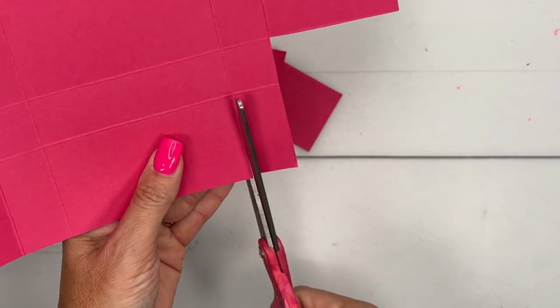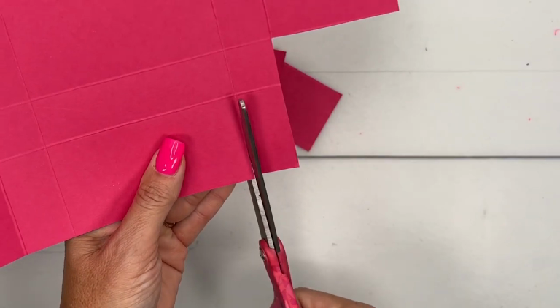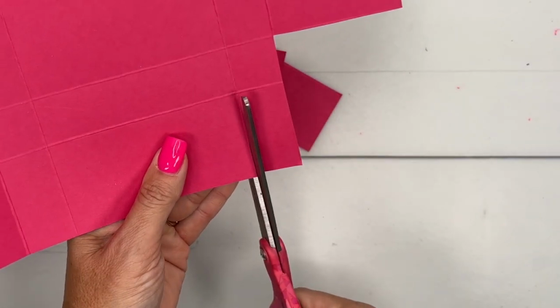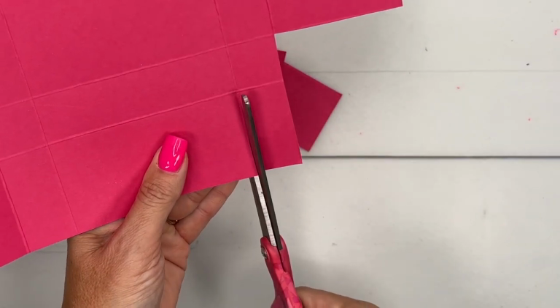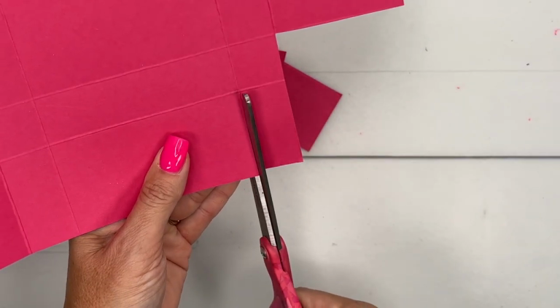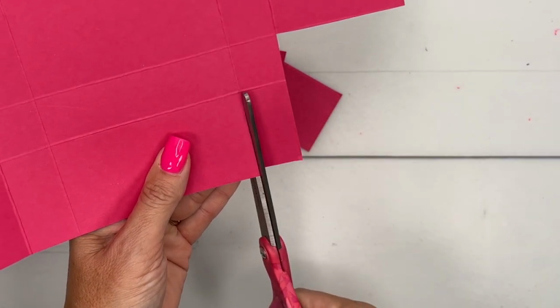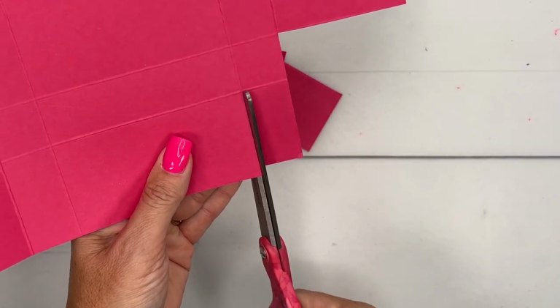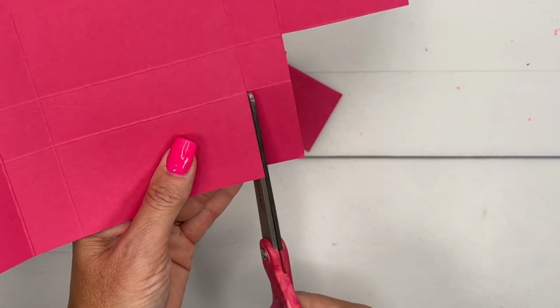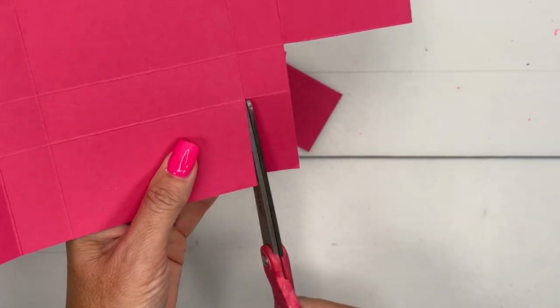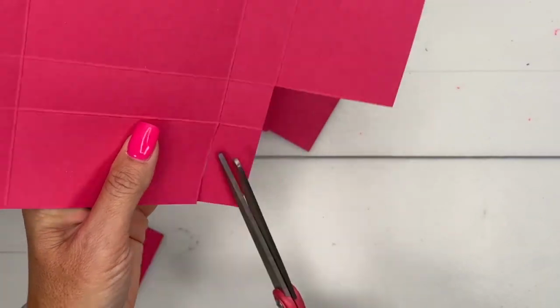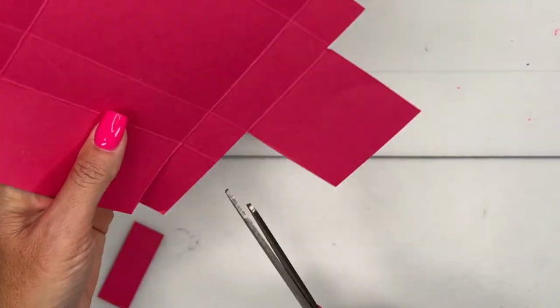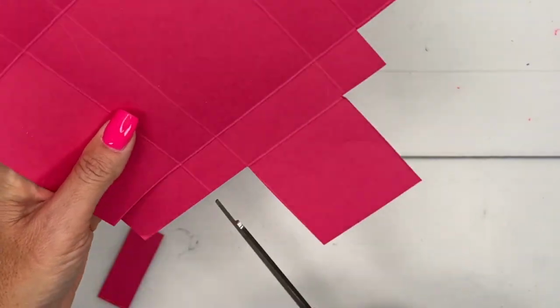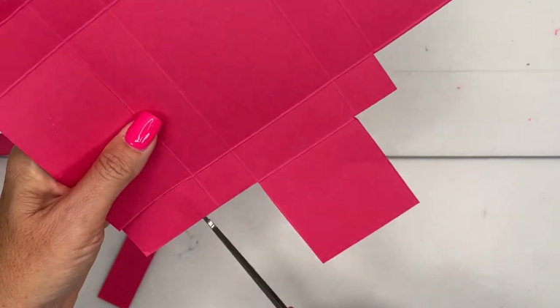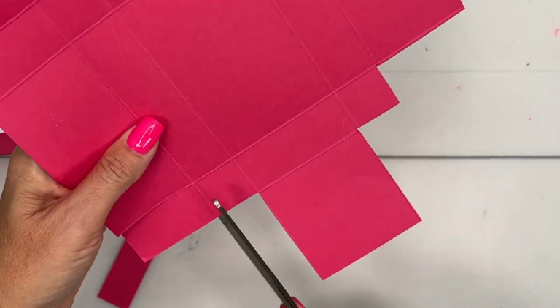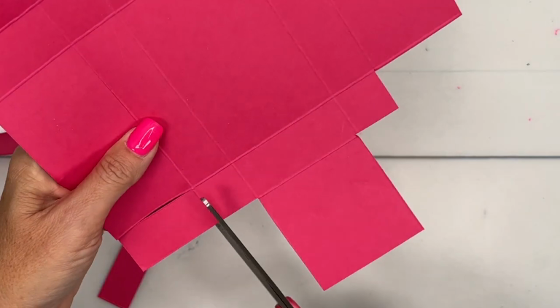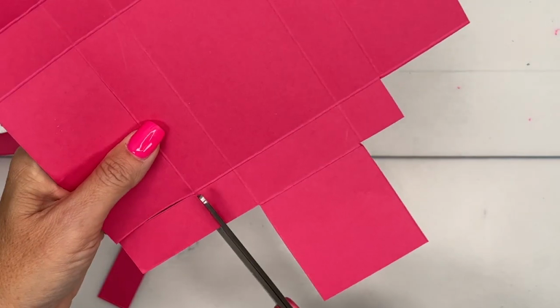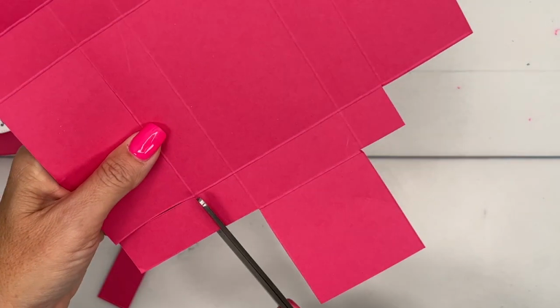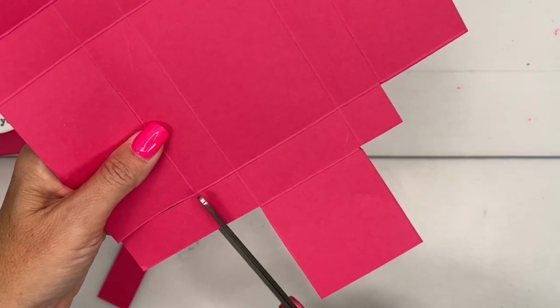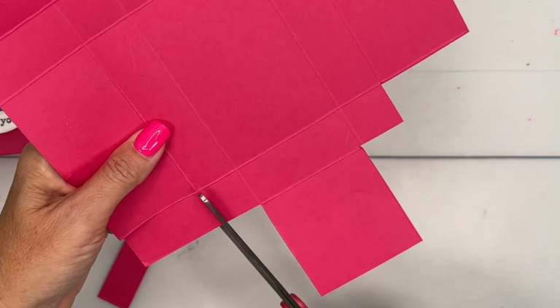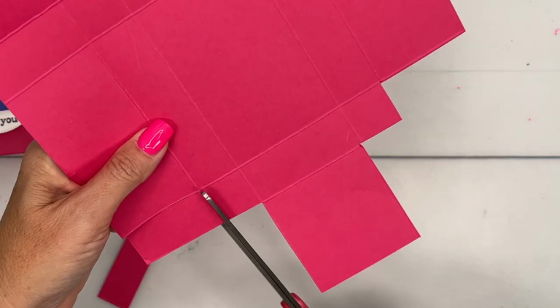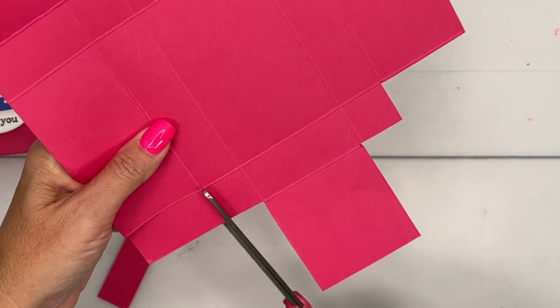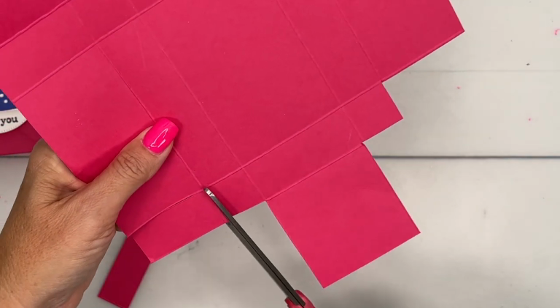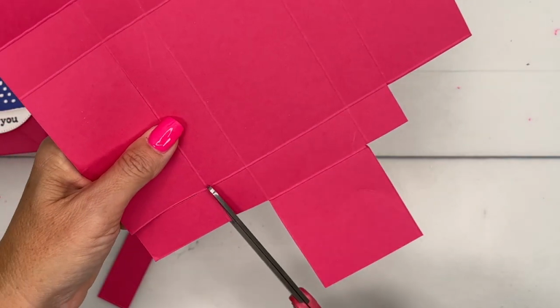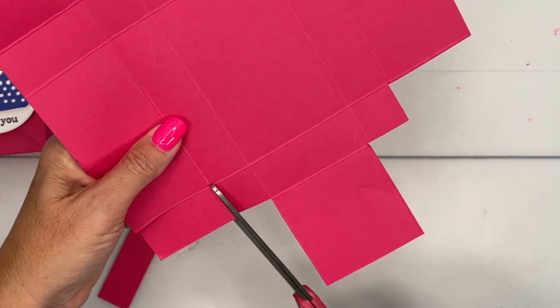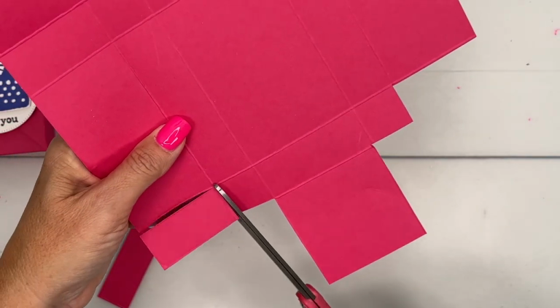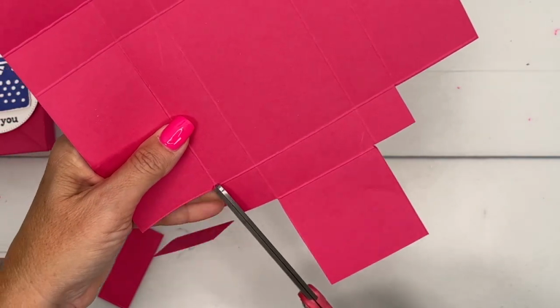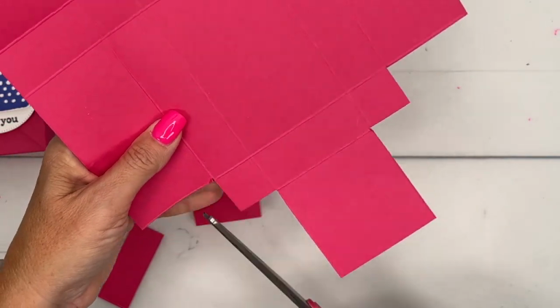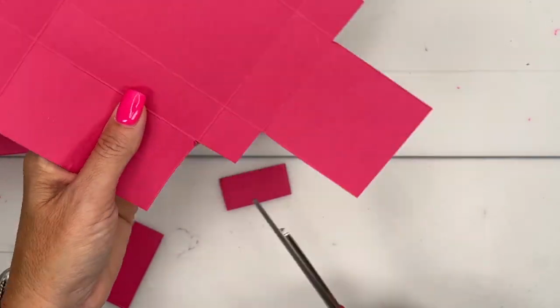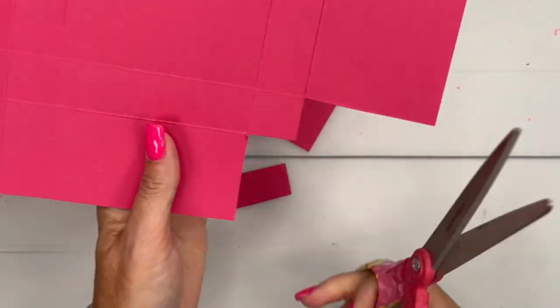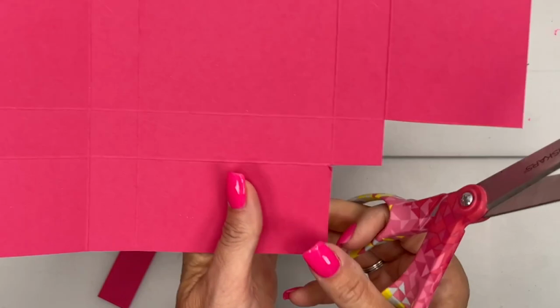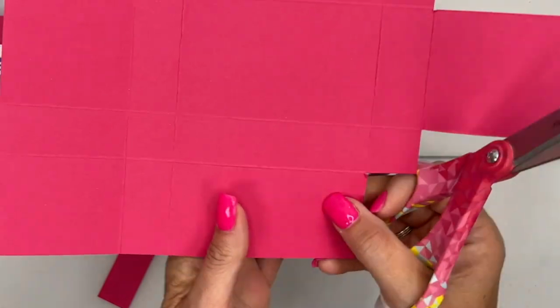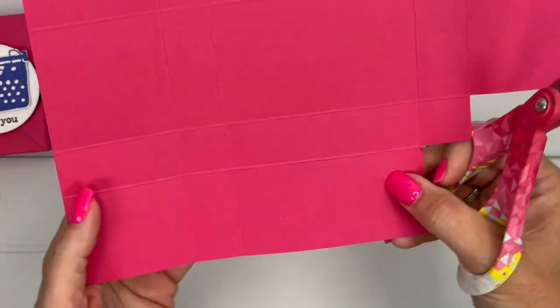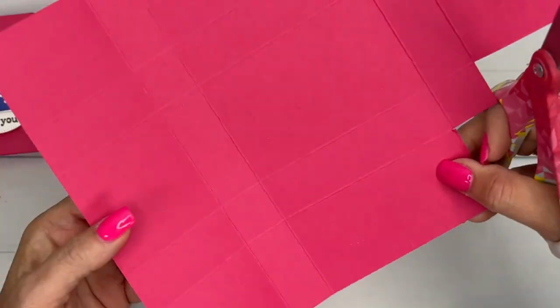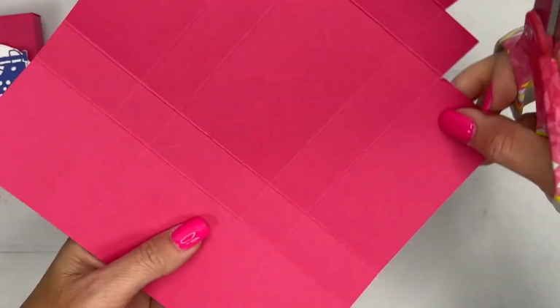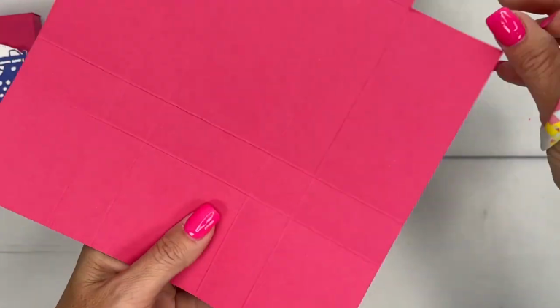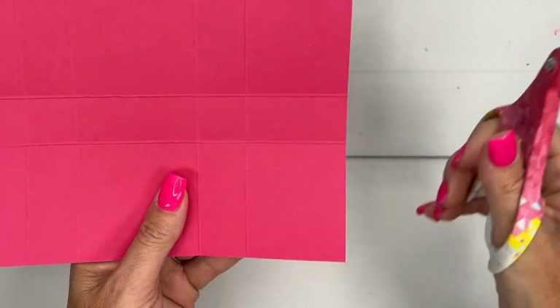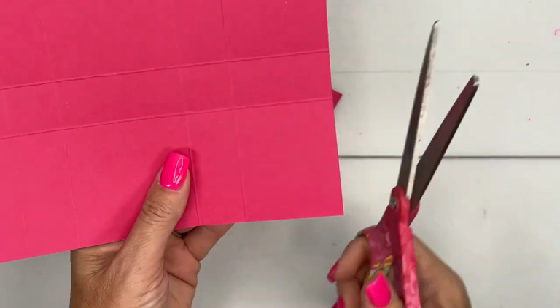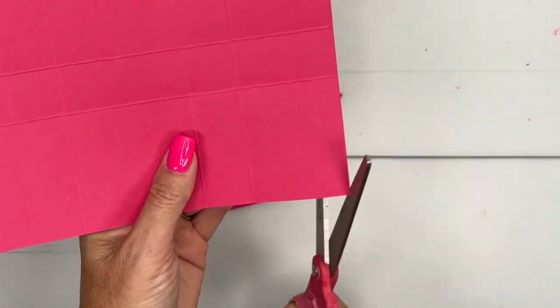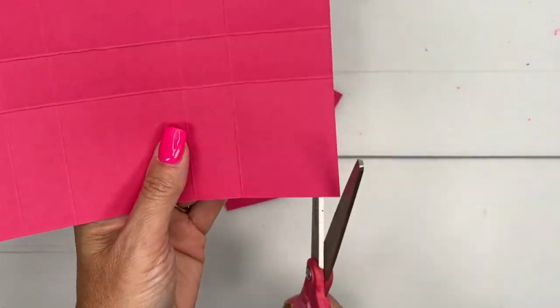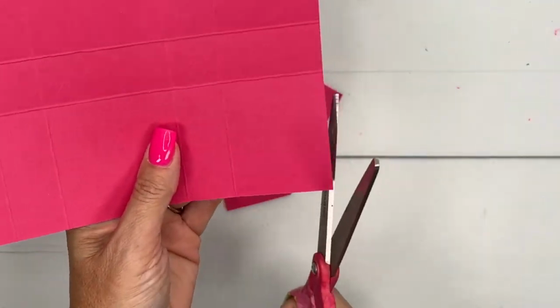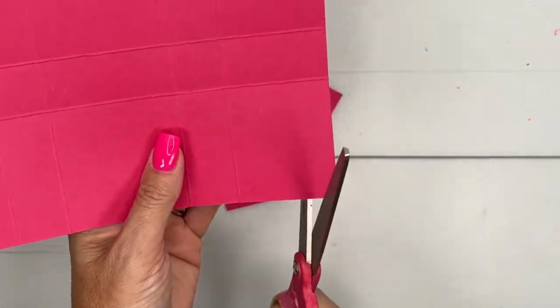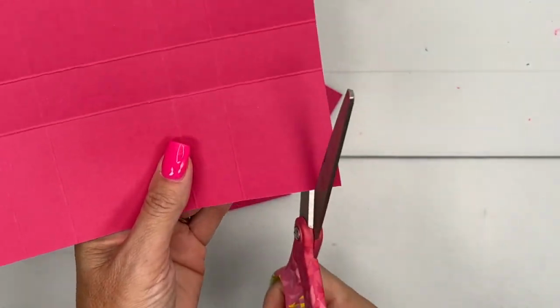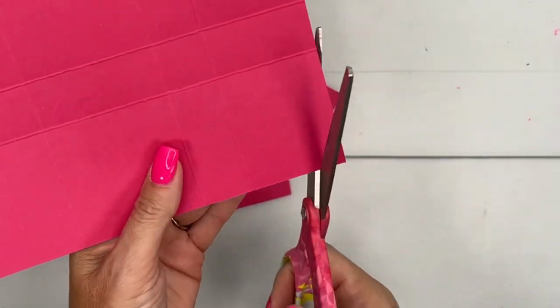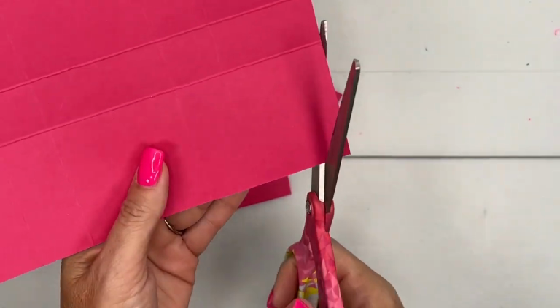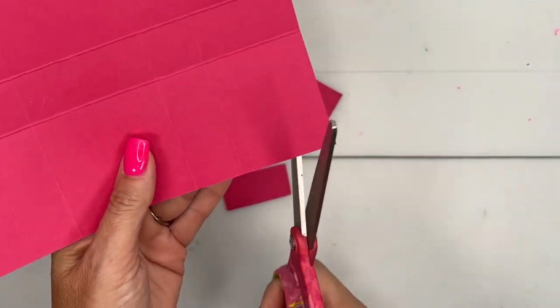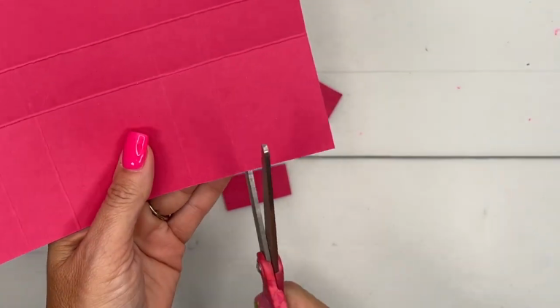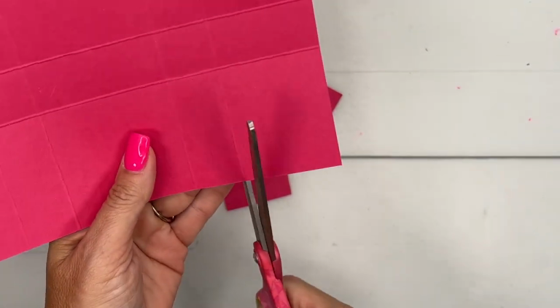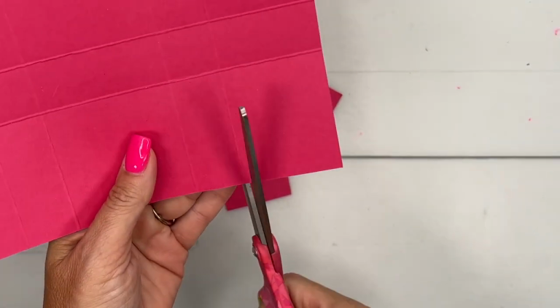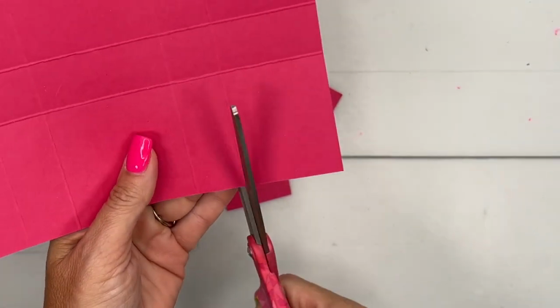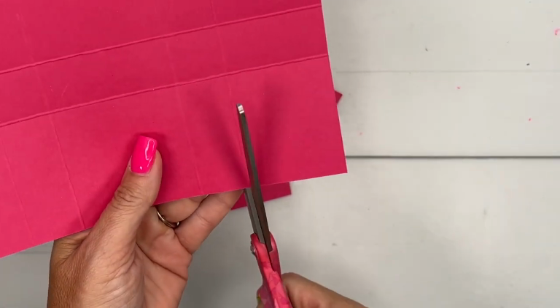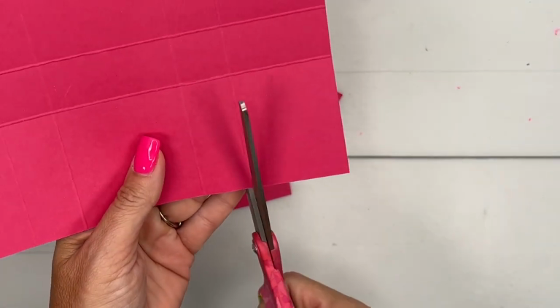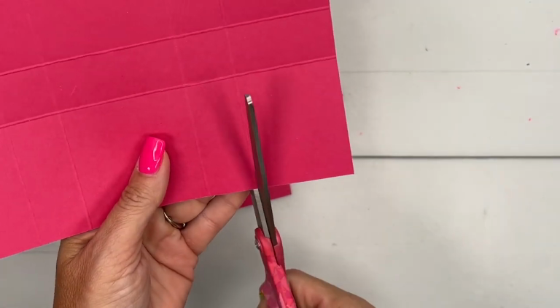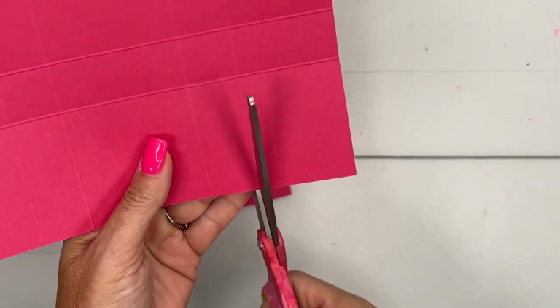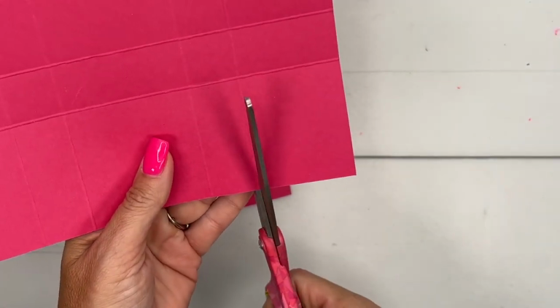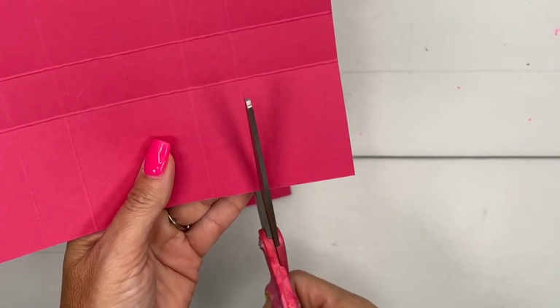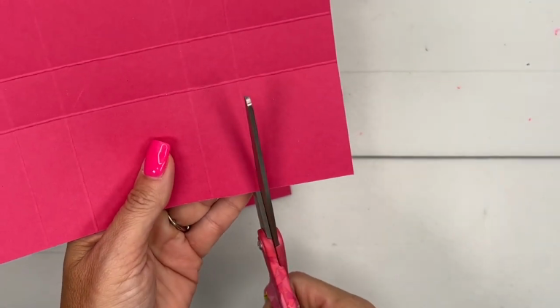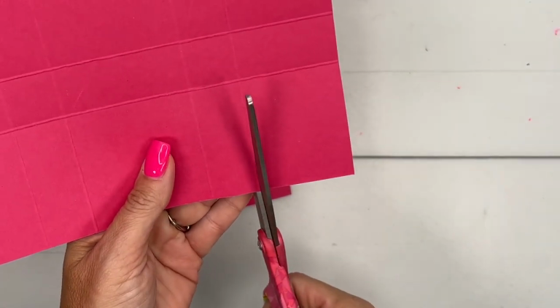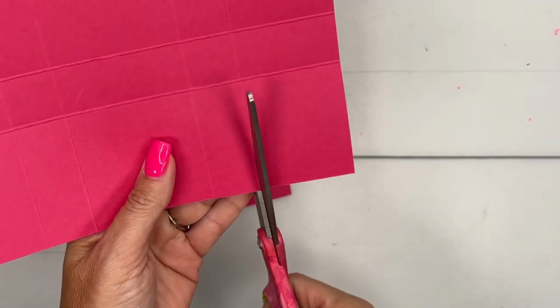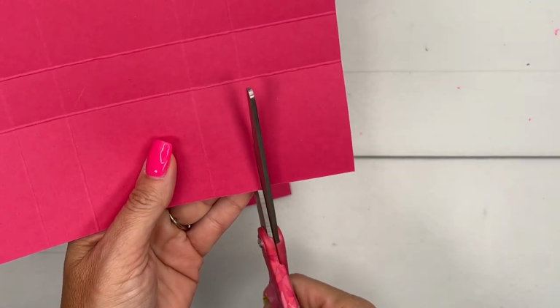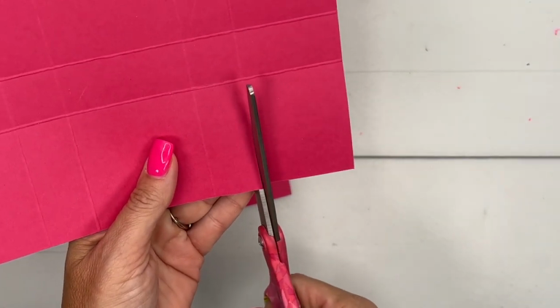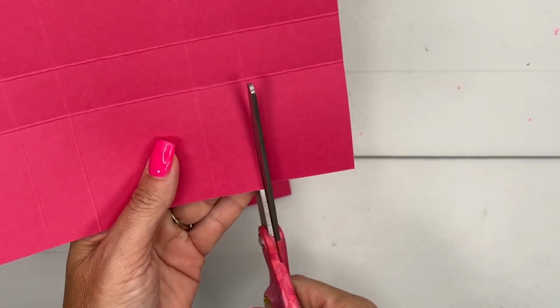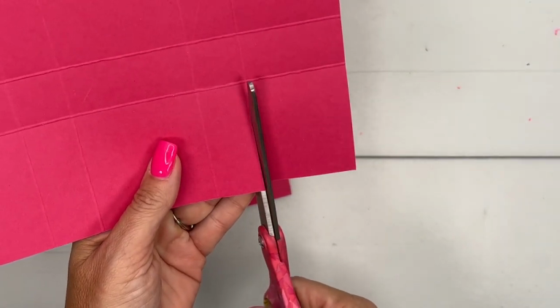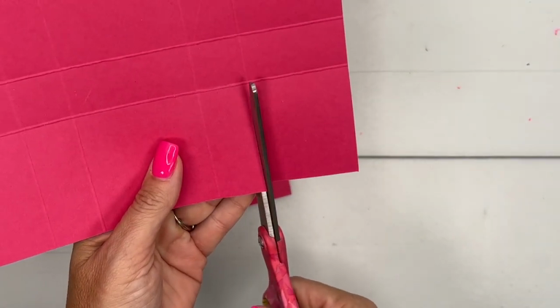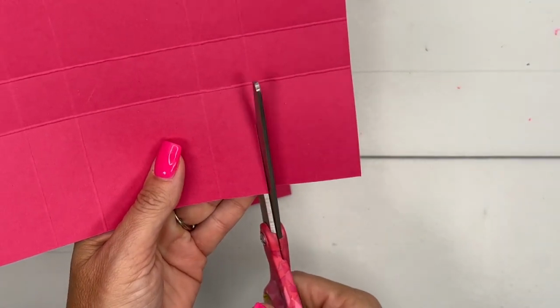And we're going to go all the way around and do all four sides.